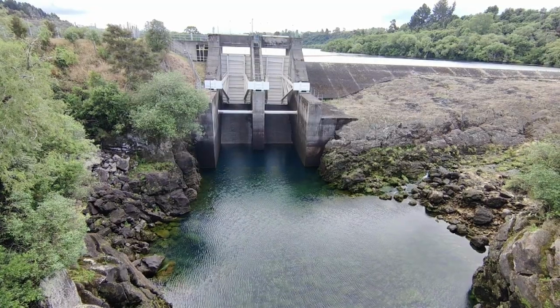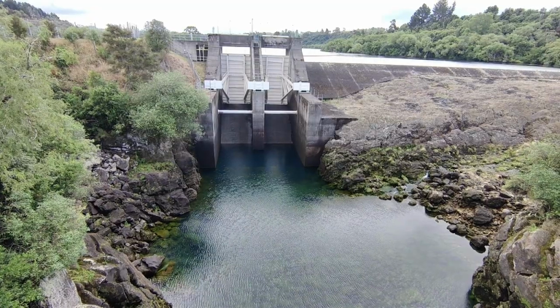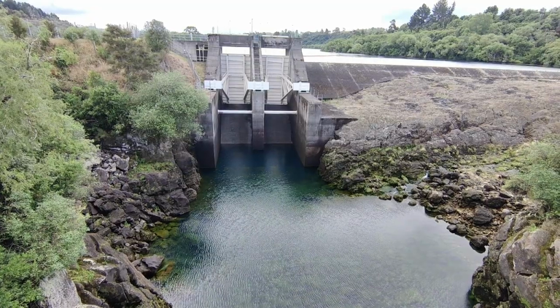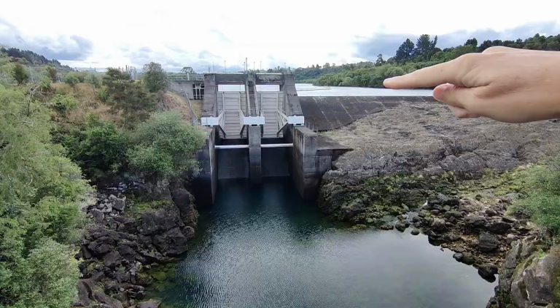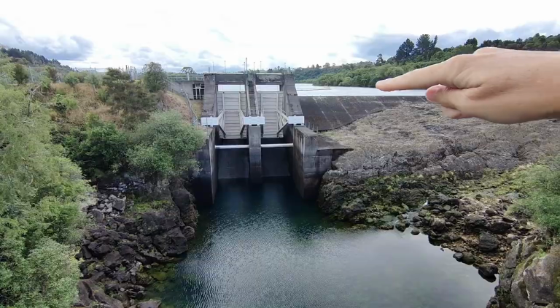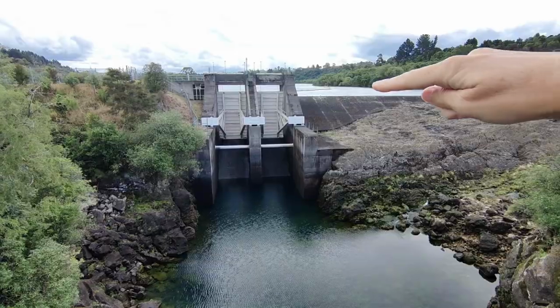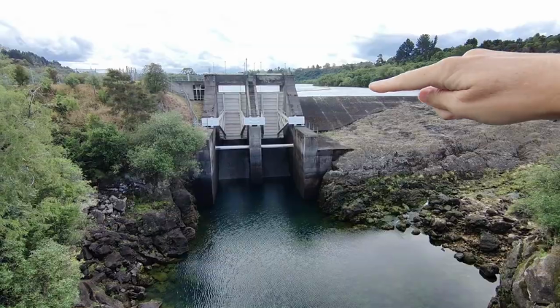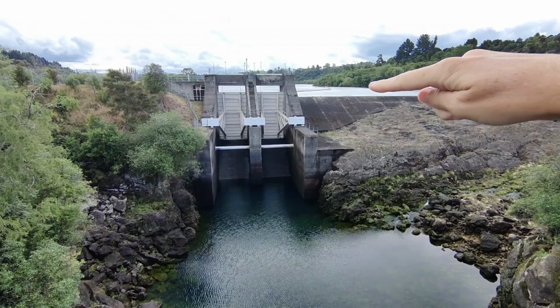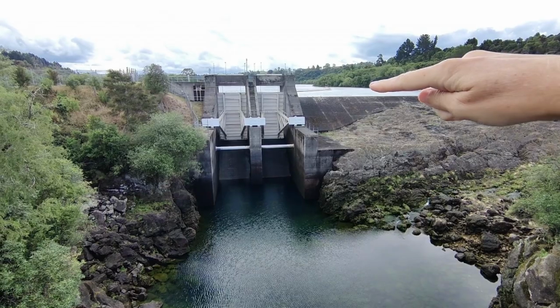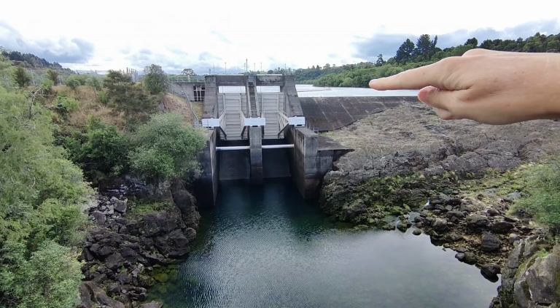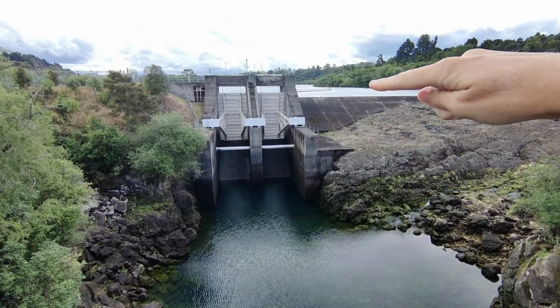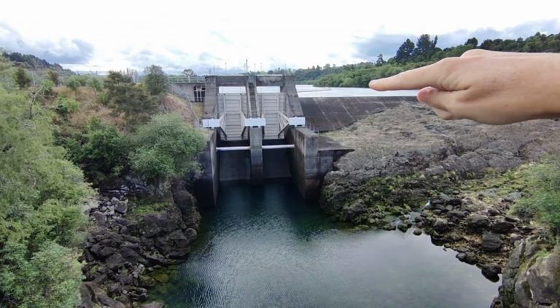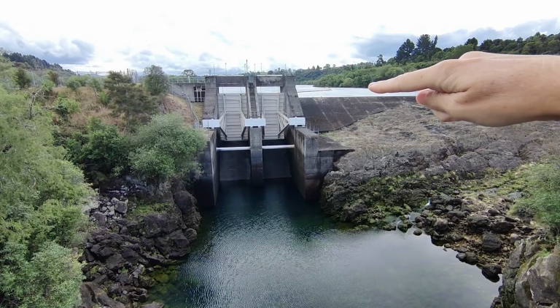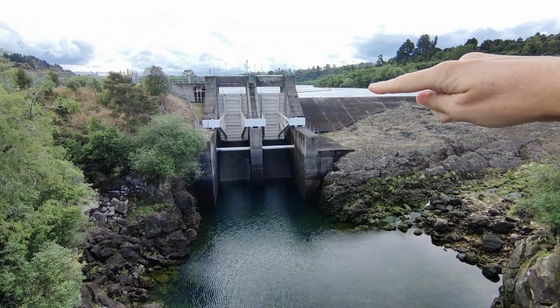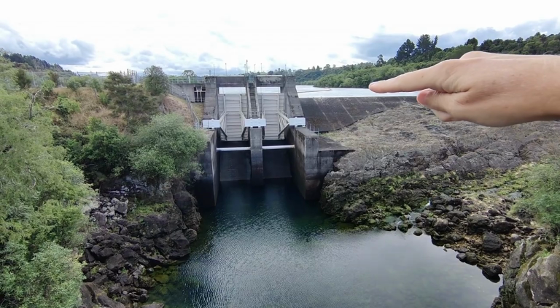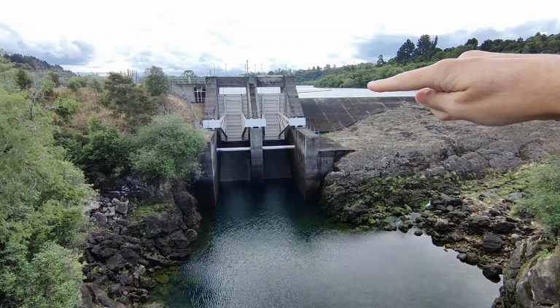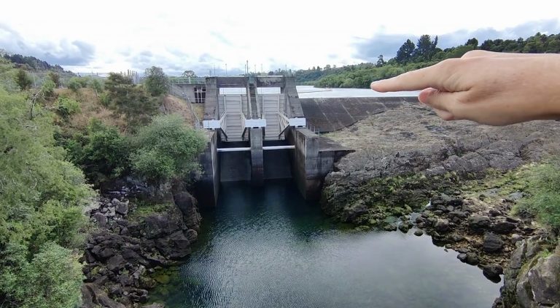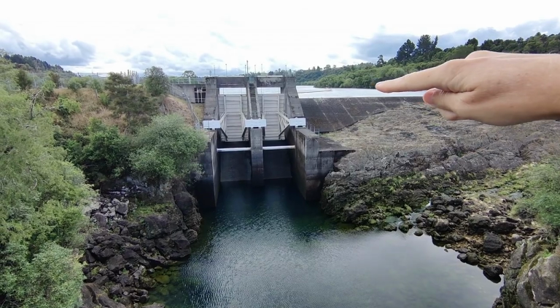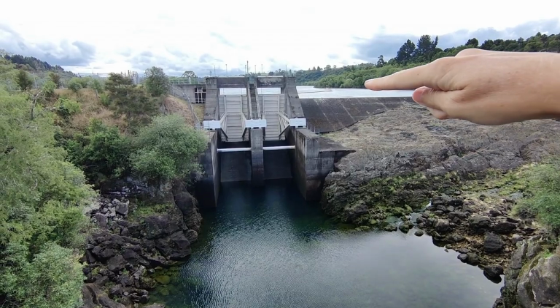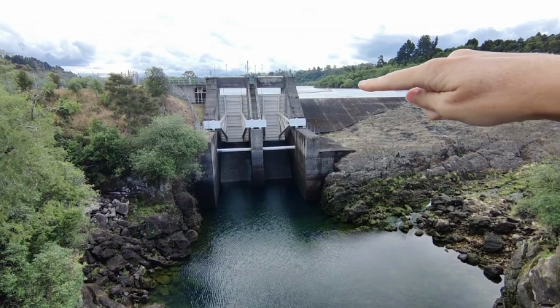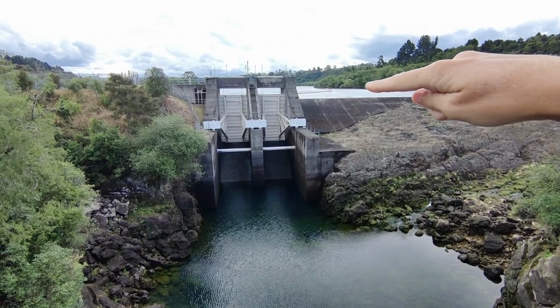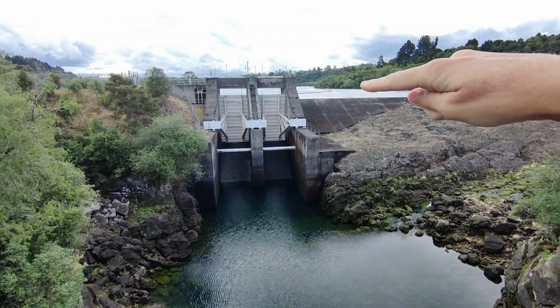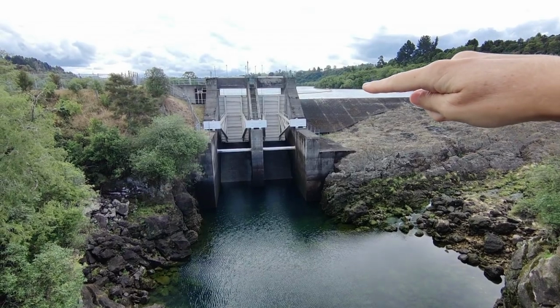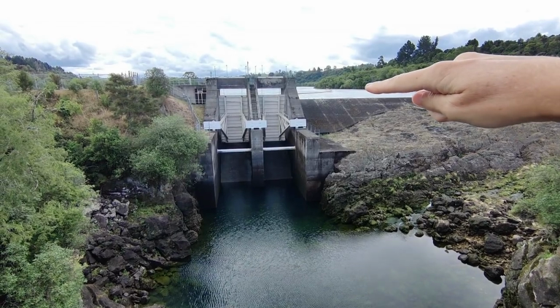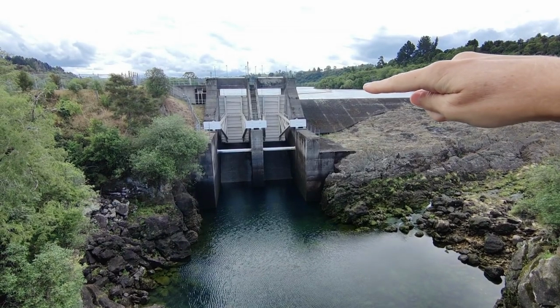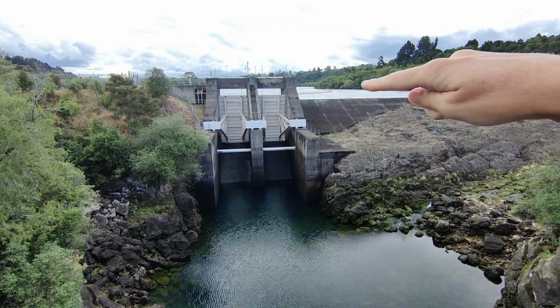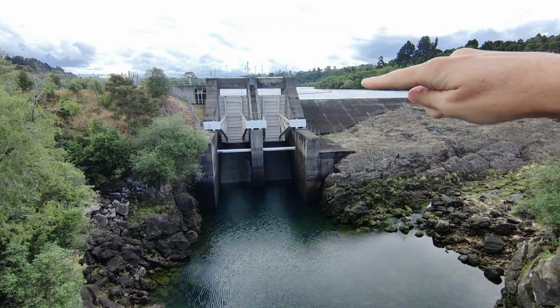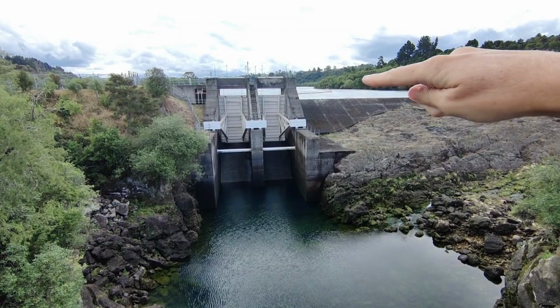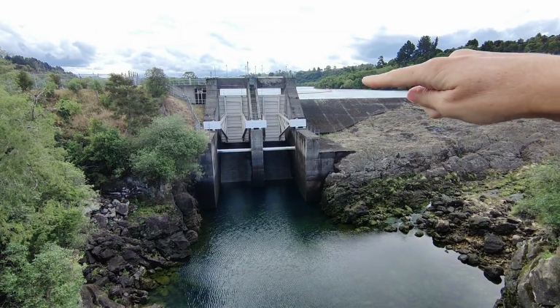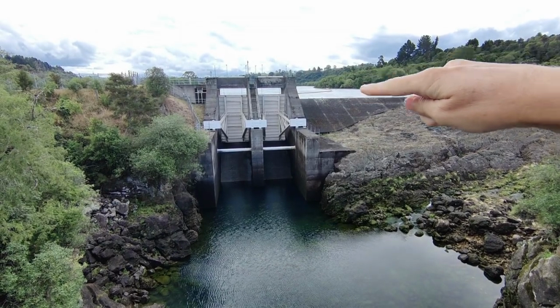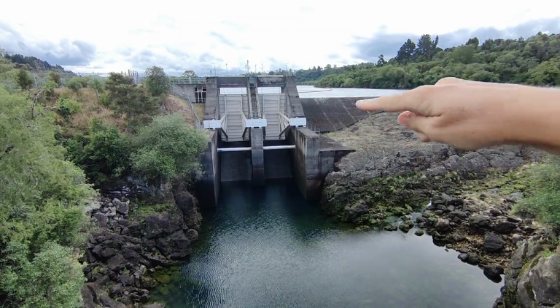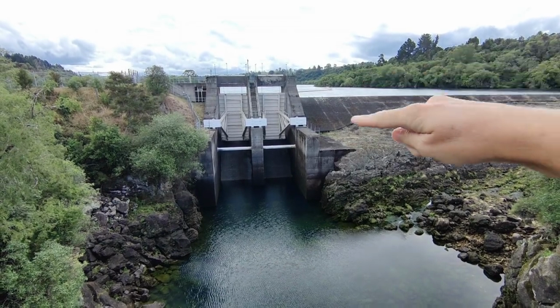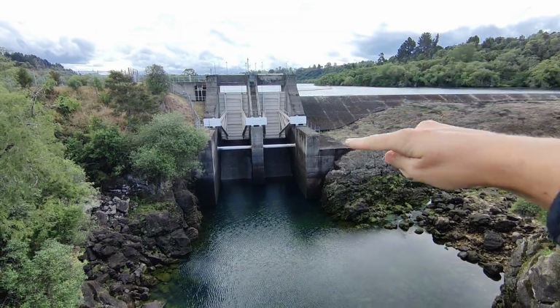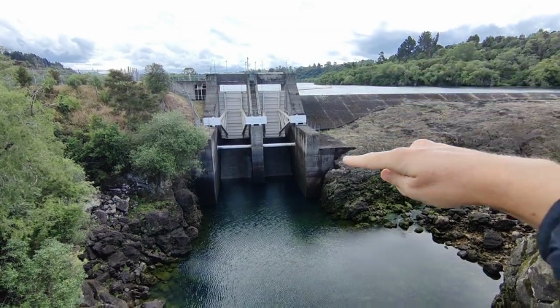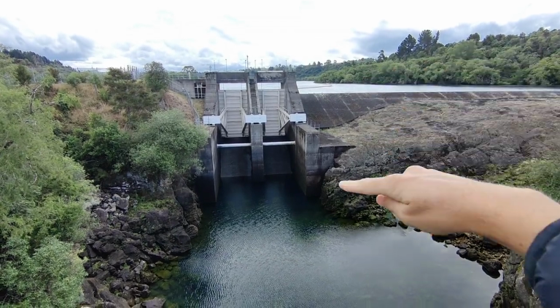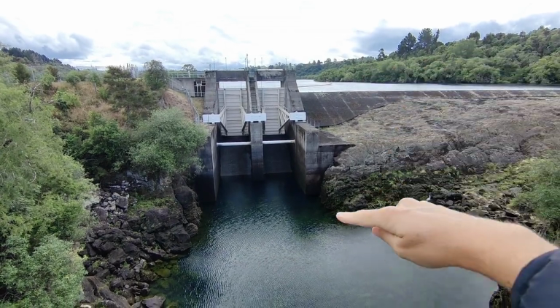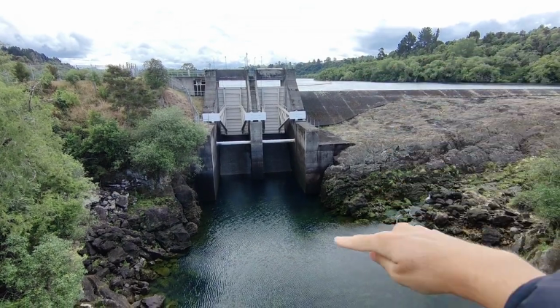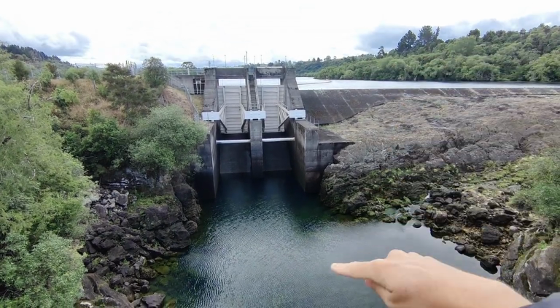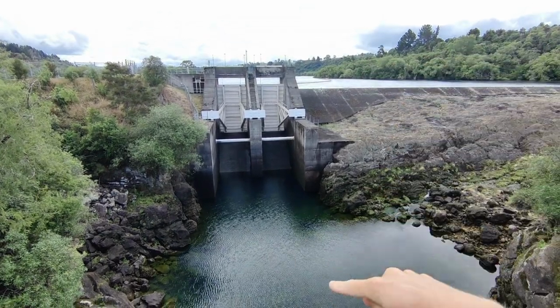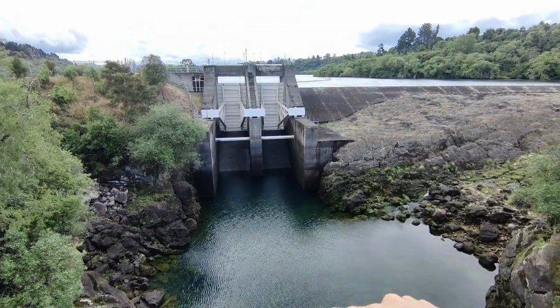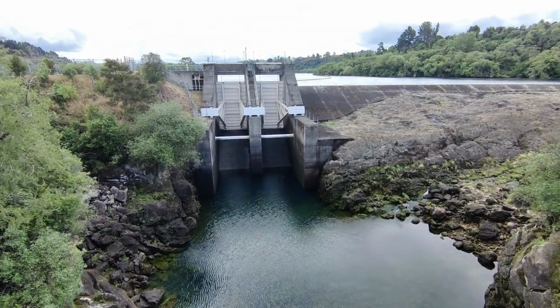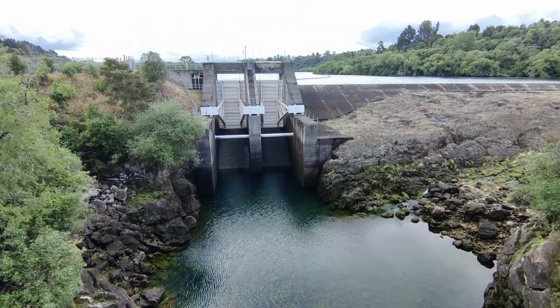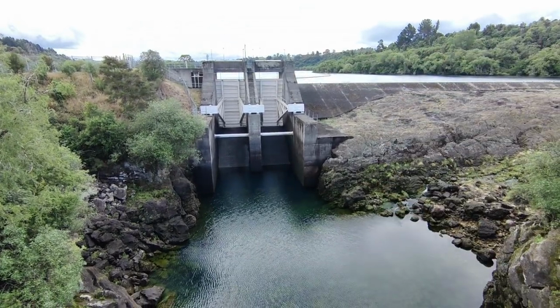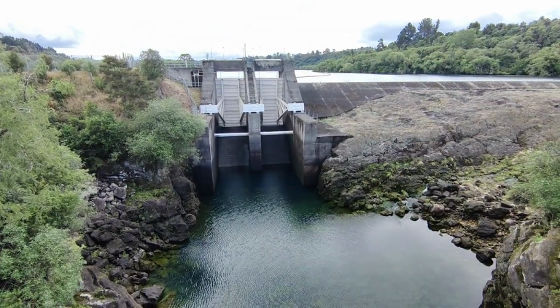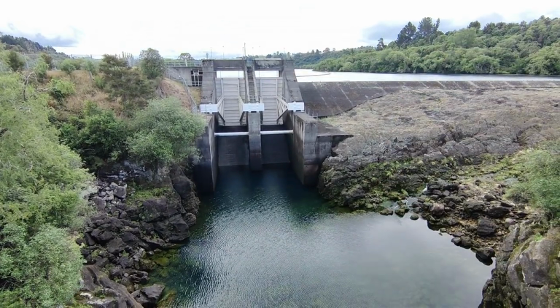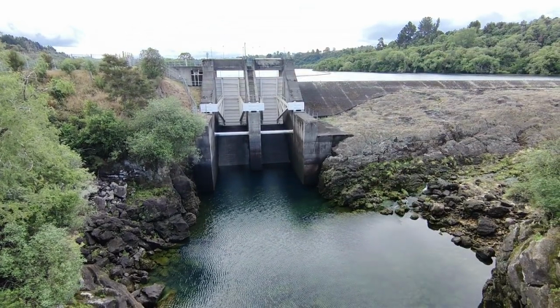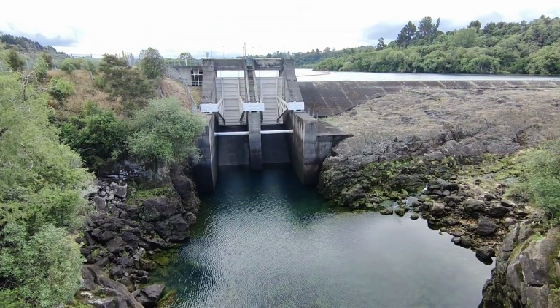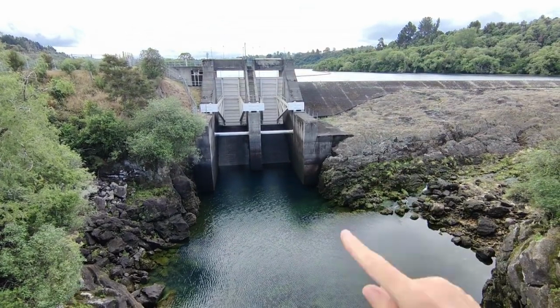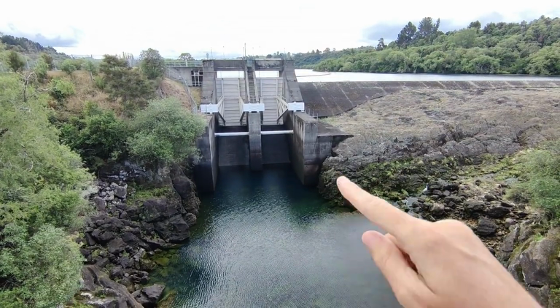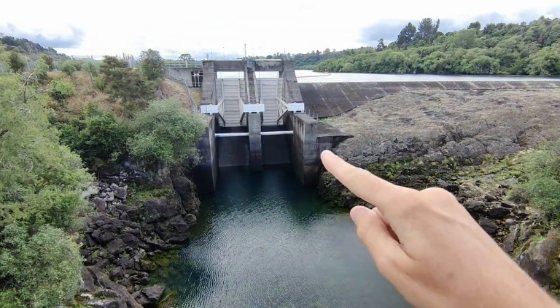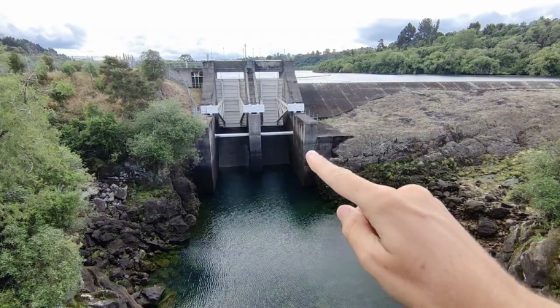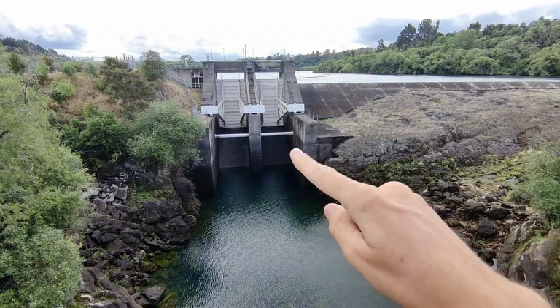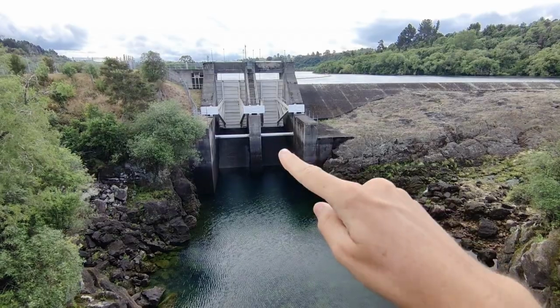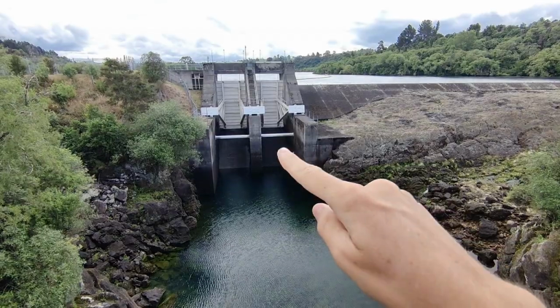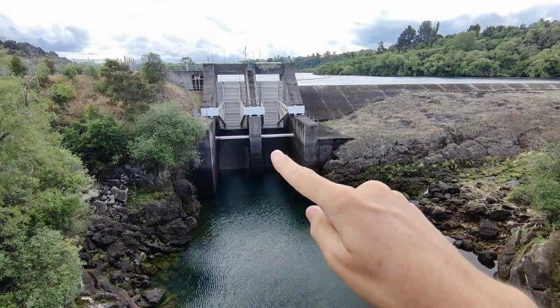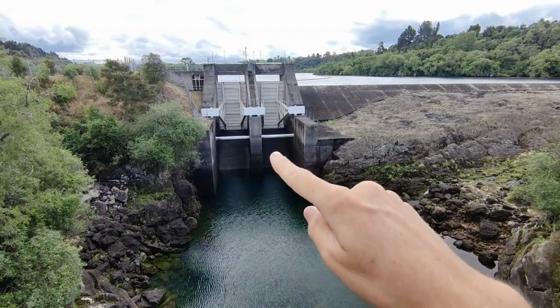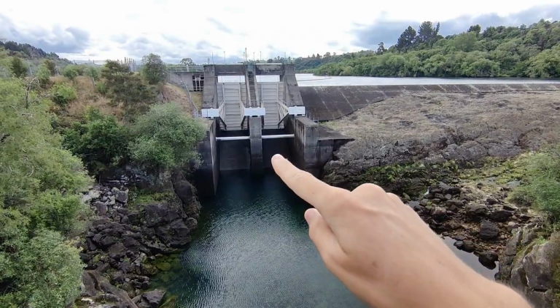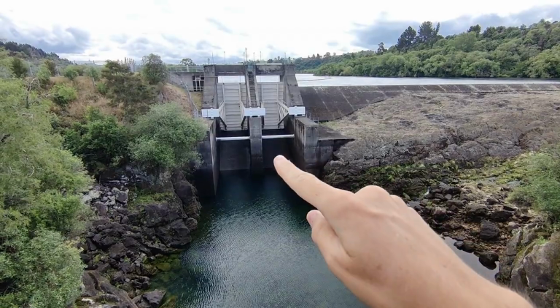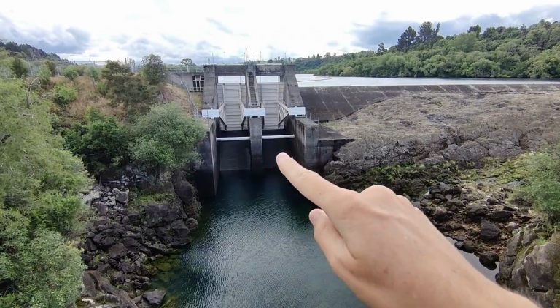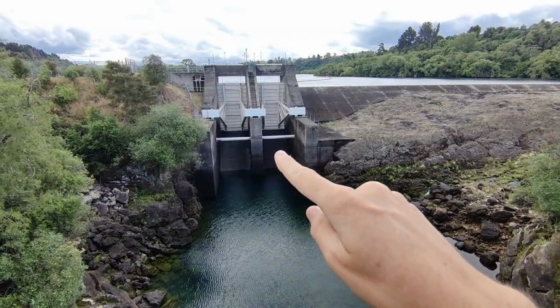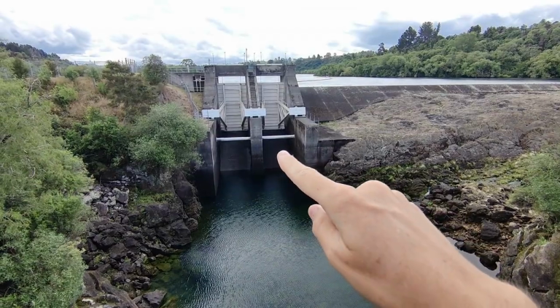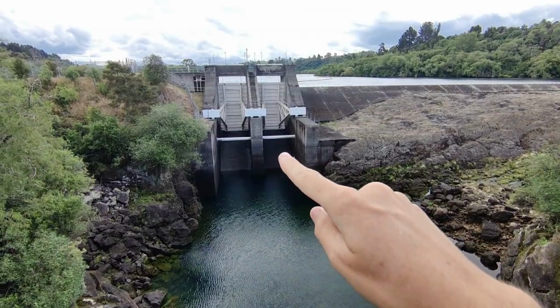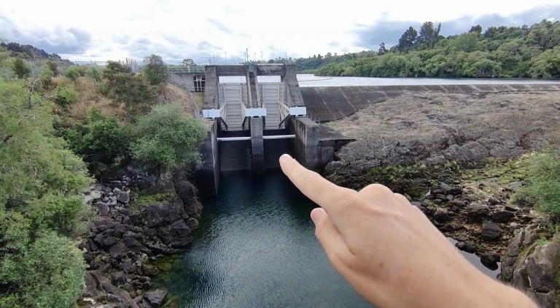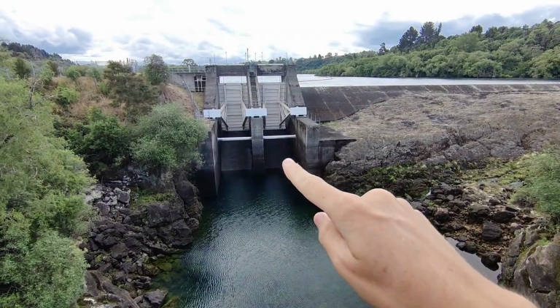All of that water sitting right up here is going to come flooding through here when this dam opens.